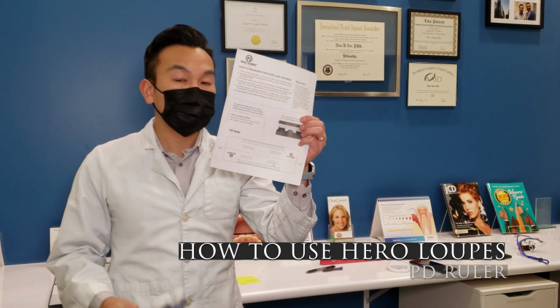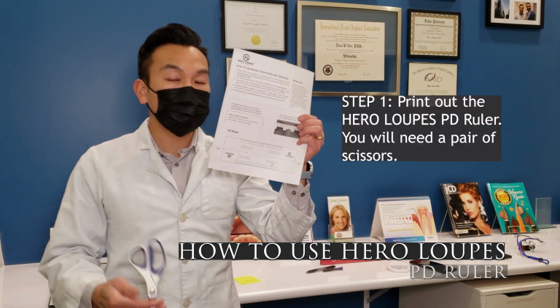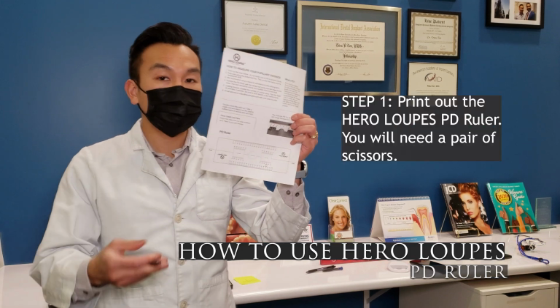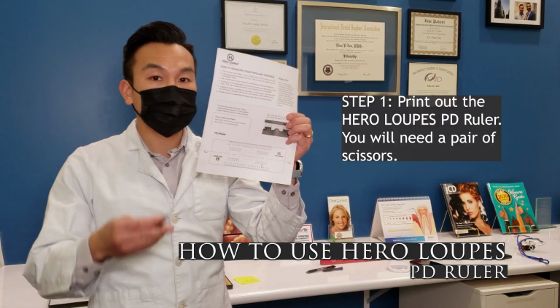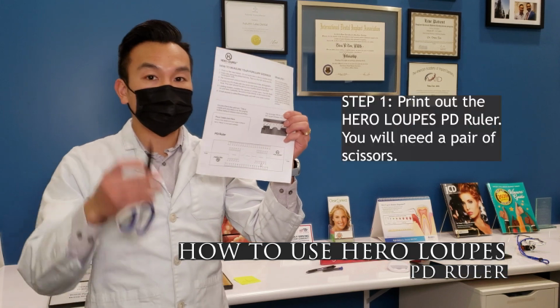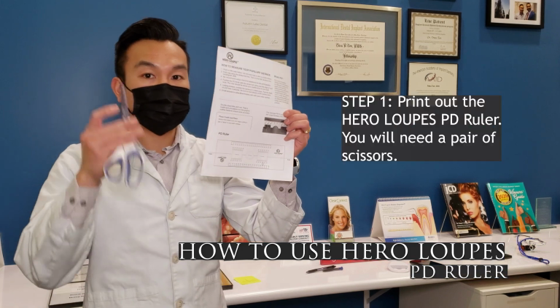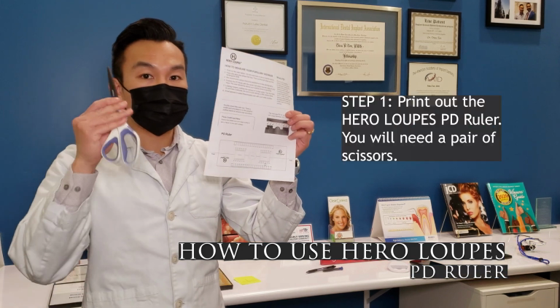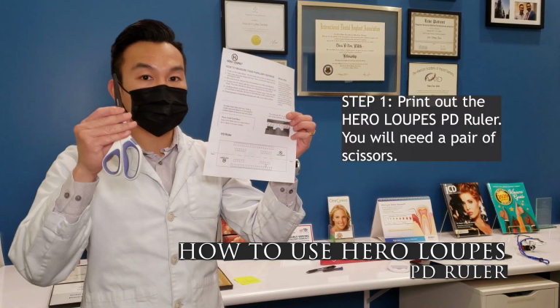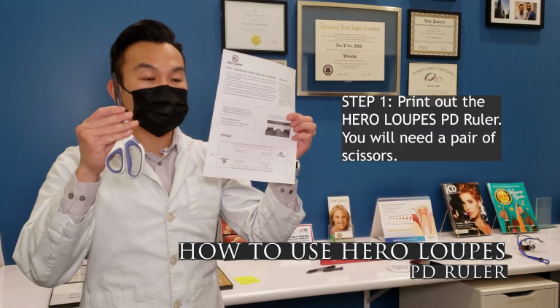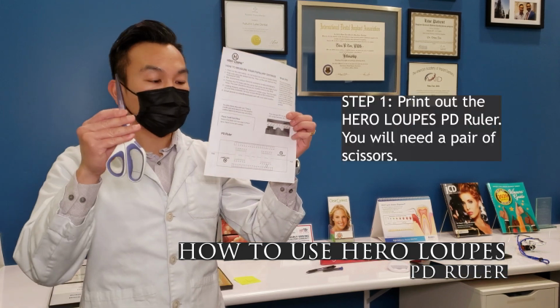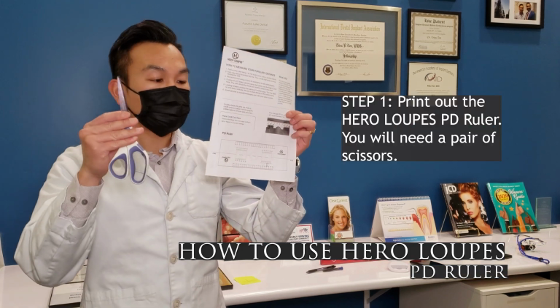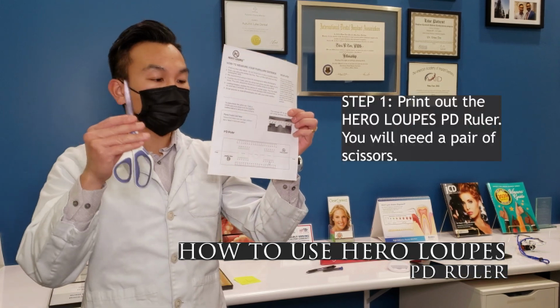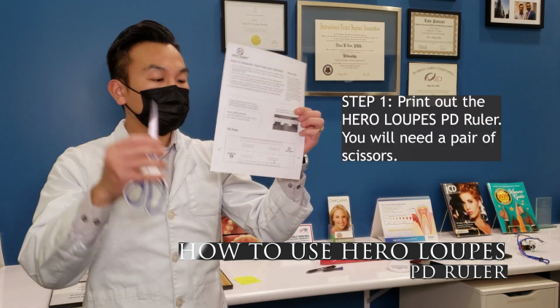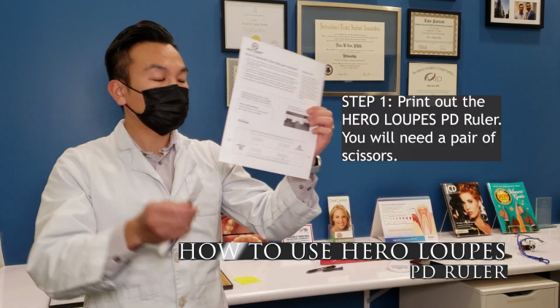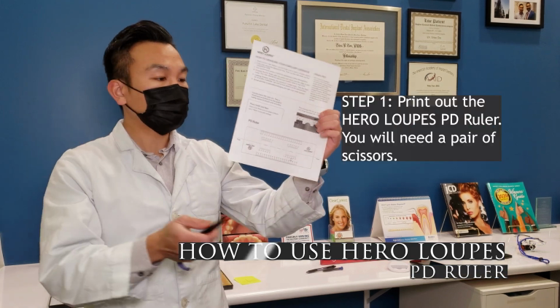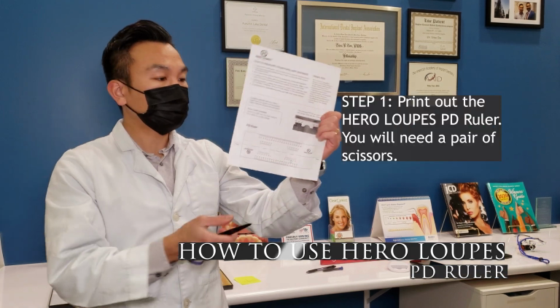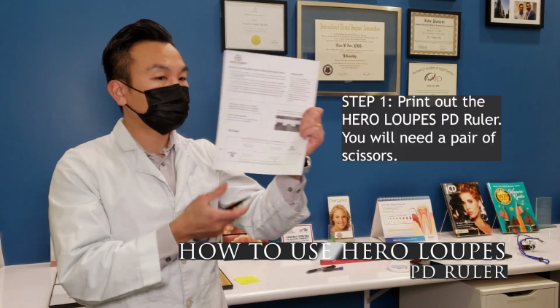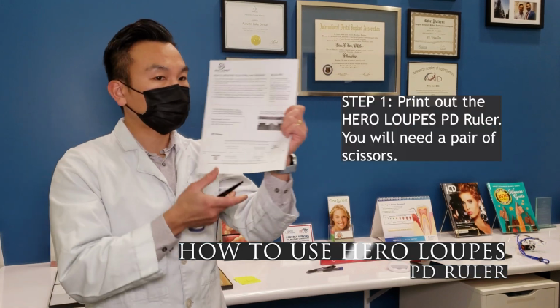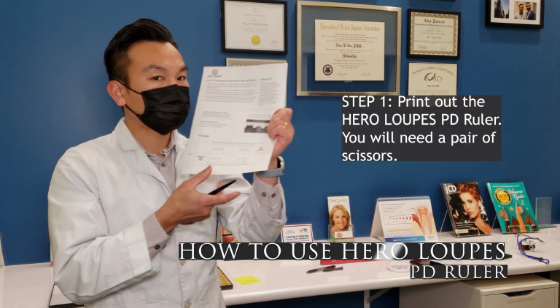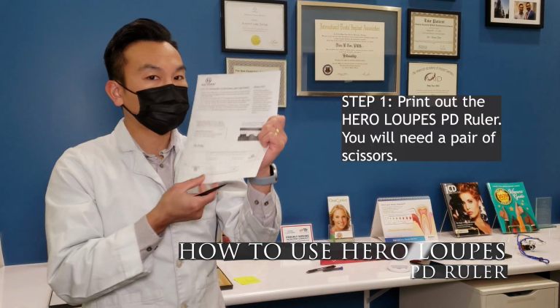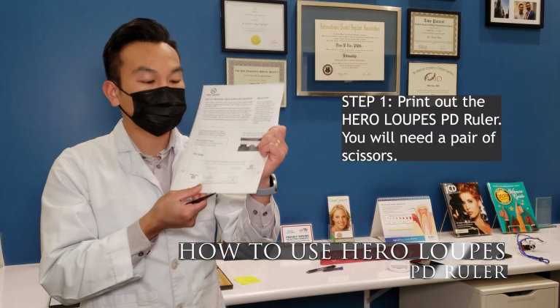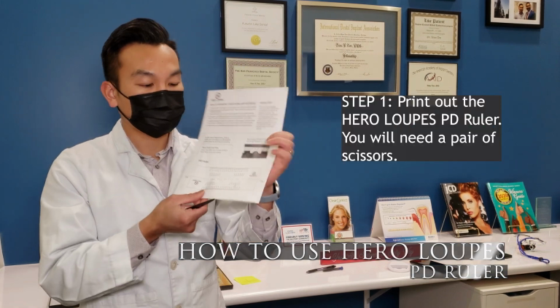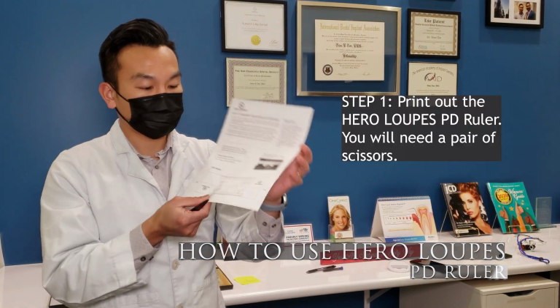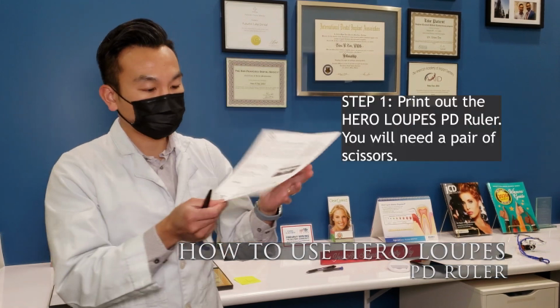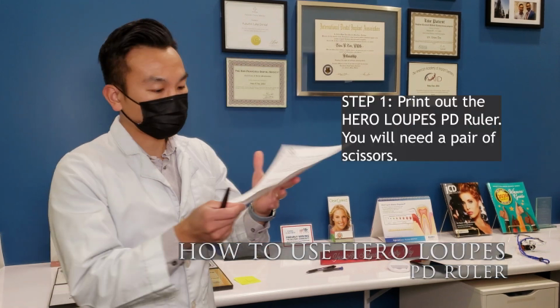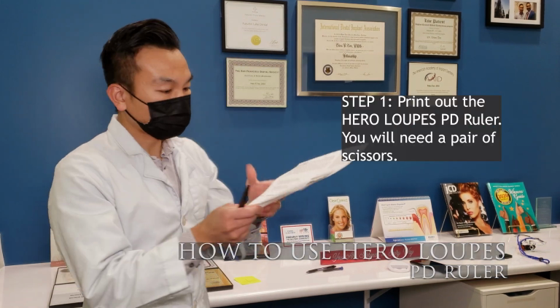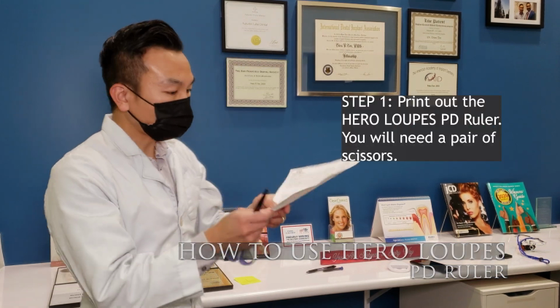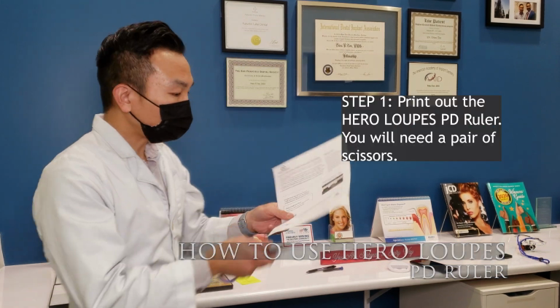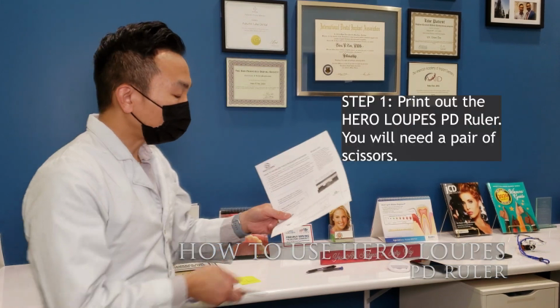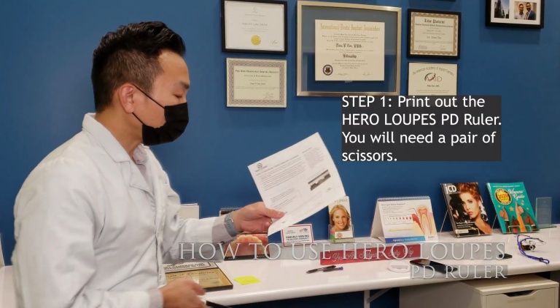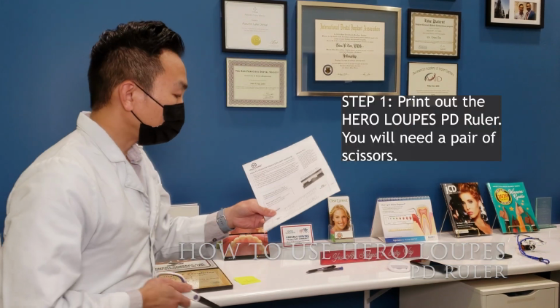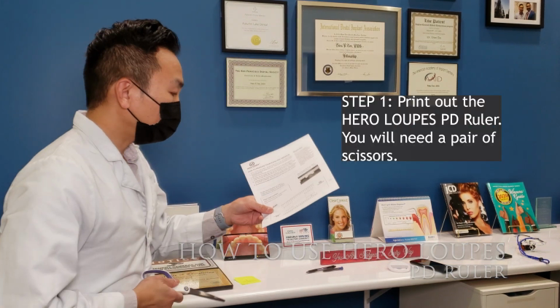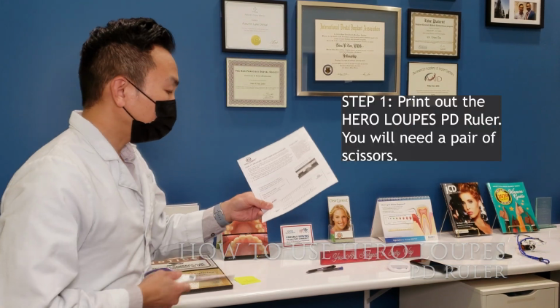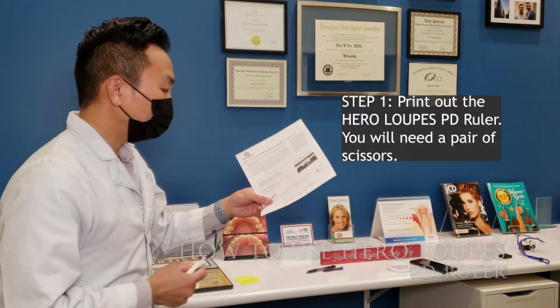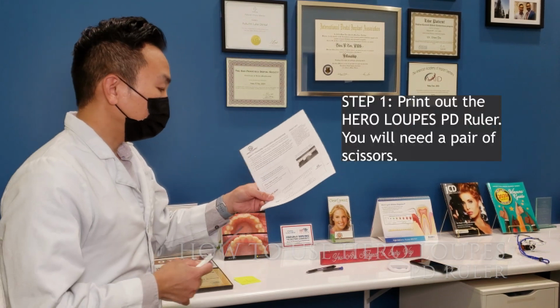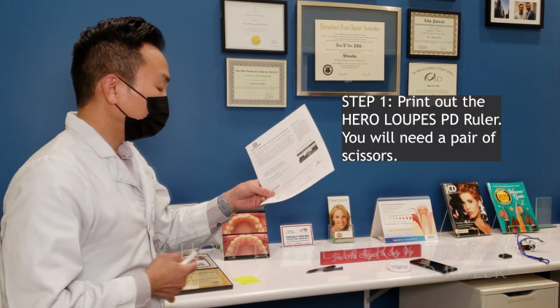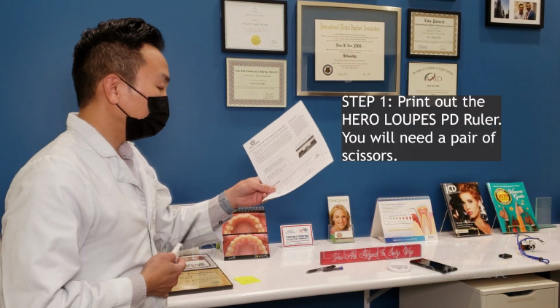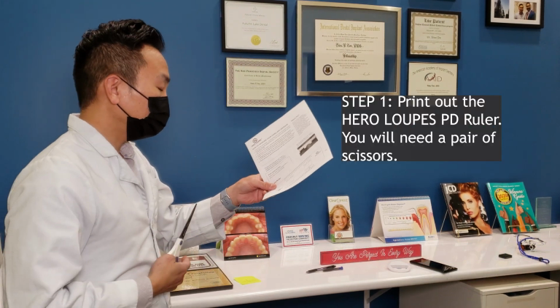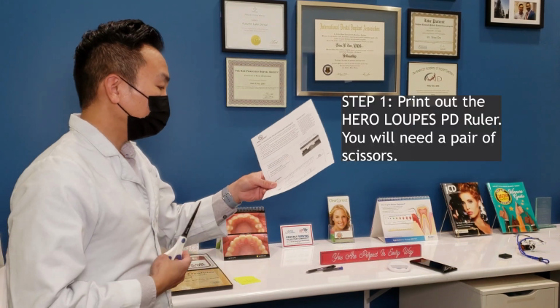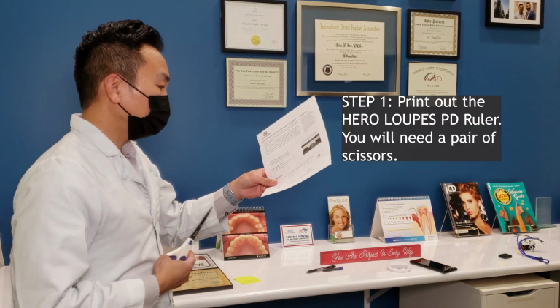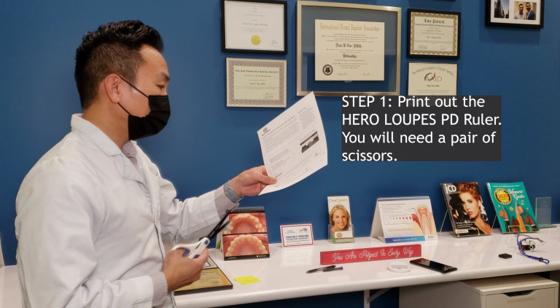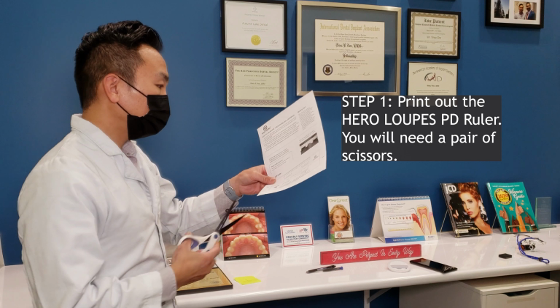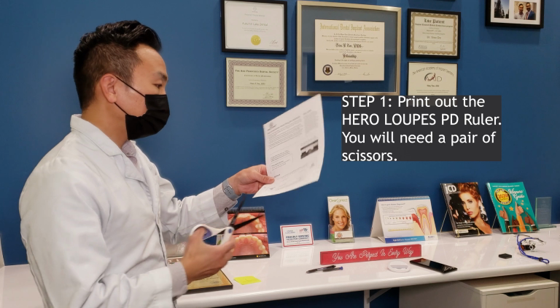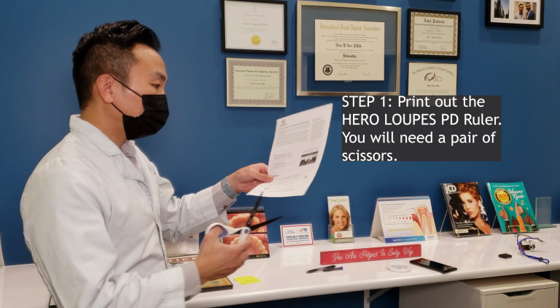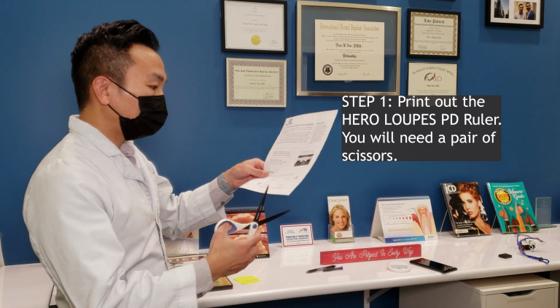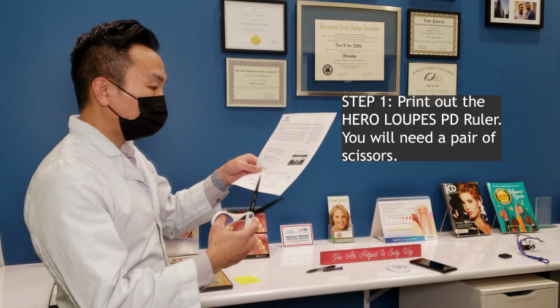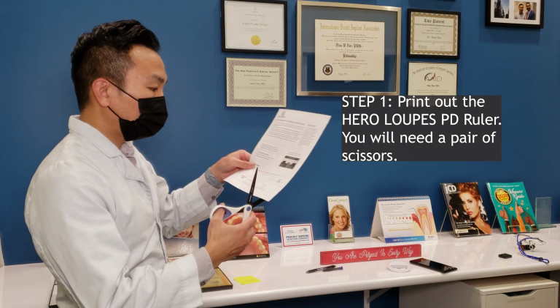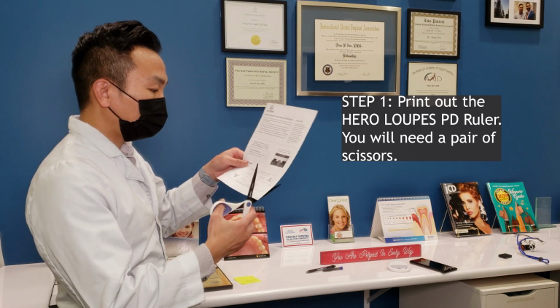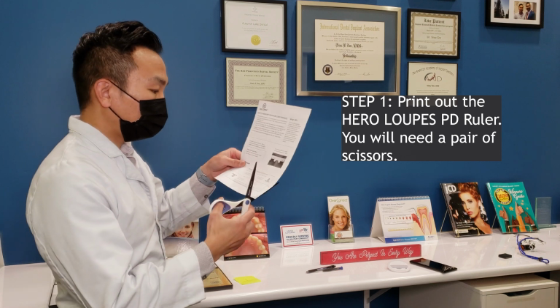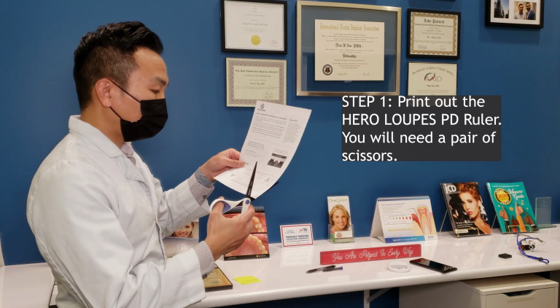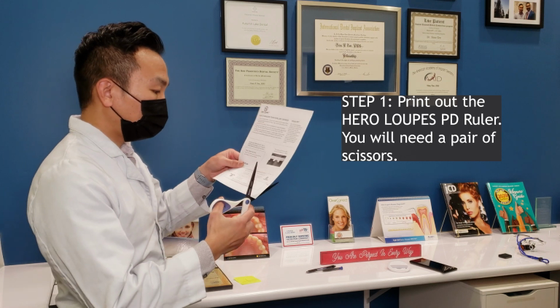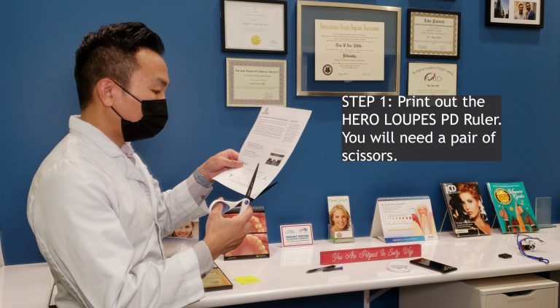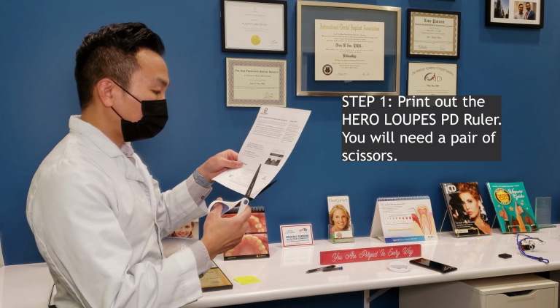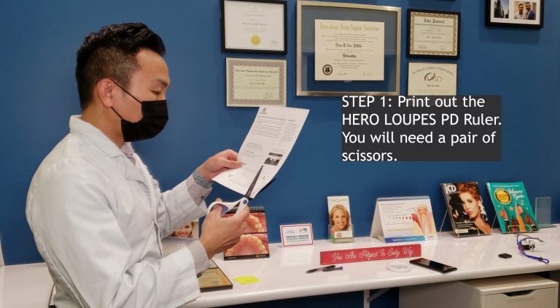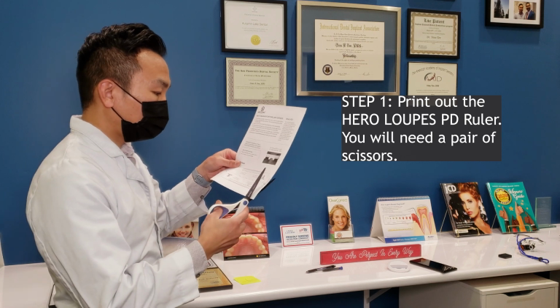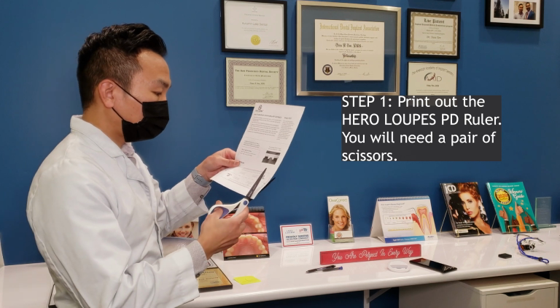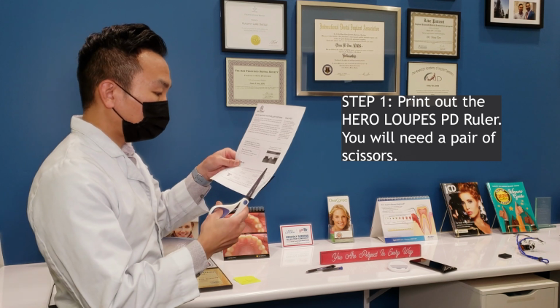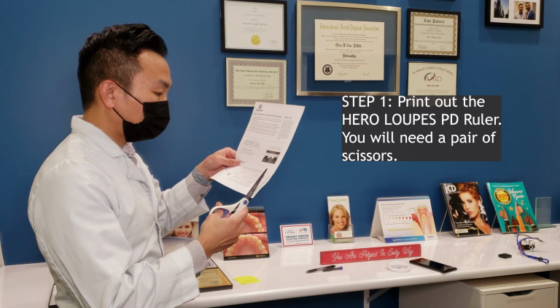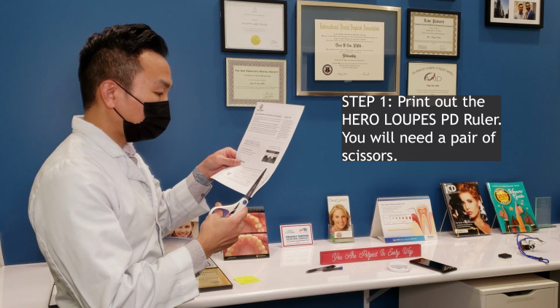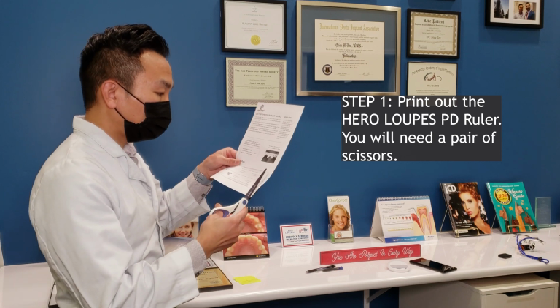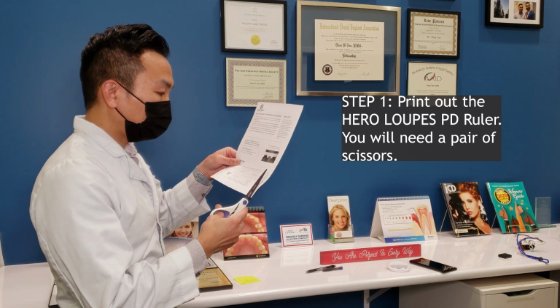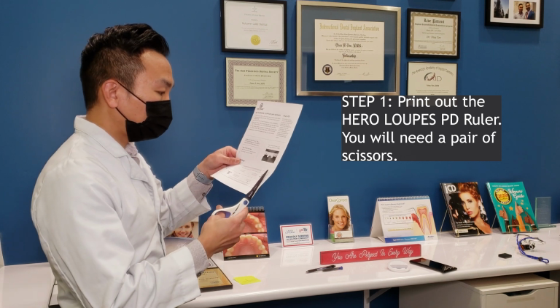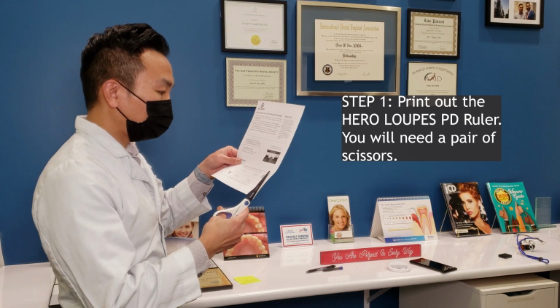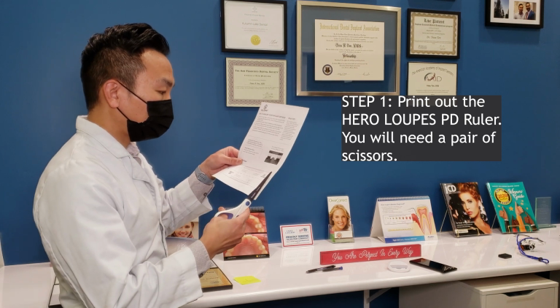Hello Heroes! Thank you for your purchase of the Evo Gen 2. Today we will be showing you how to use our PD ruler.